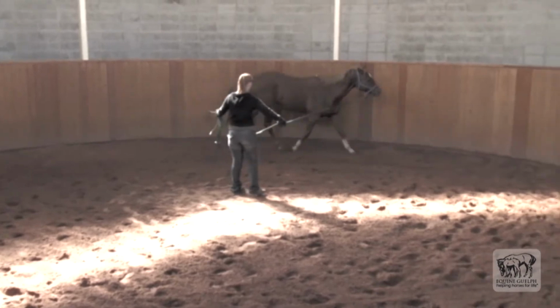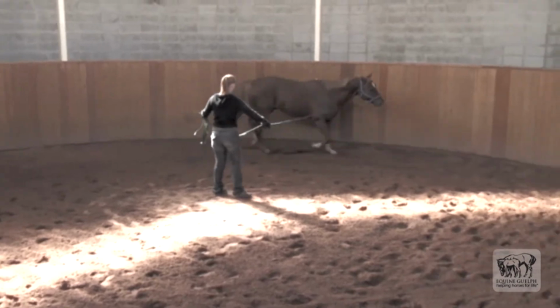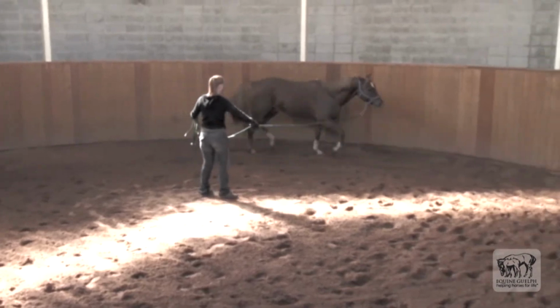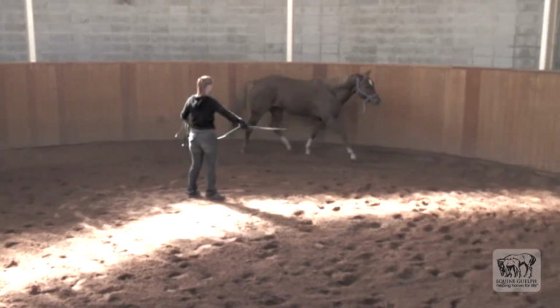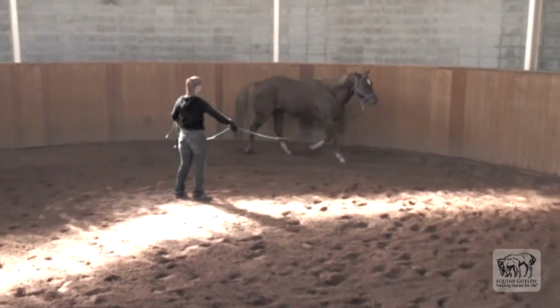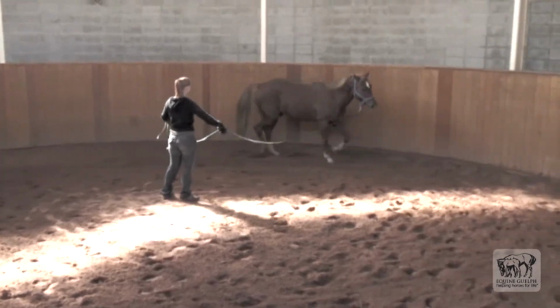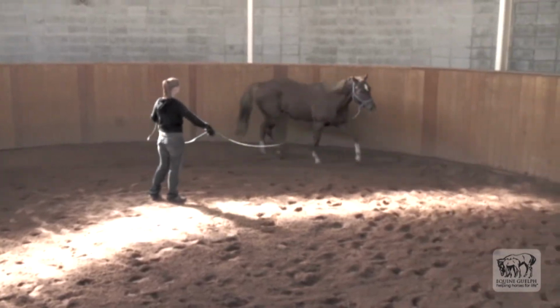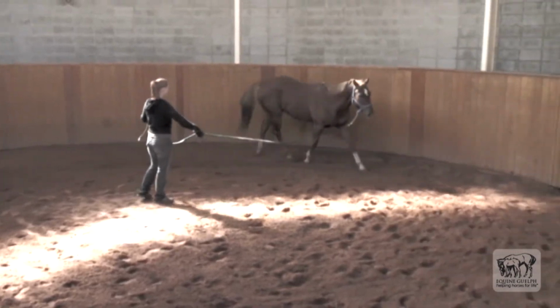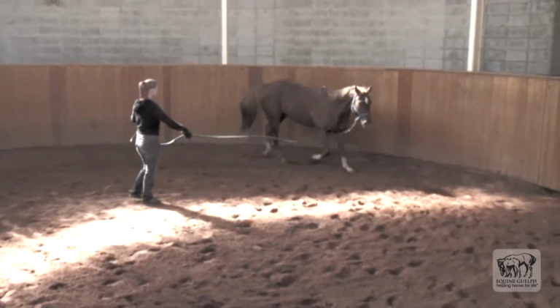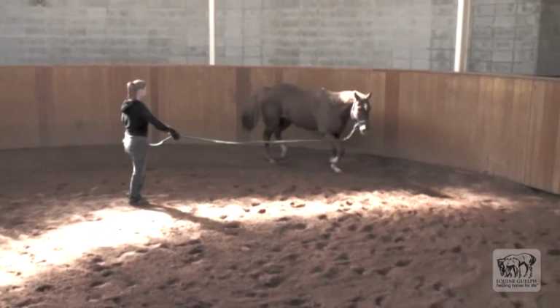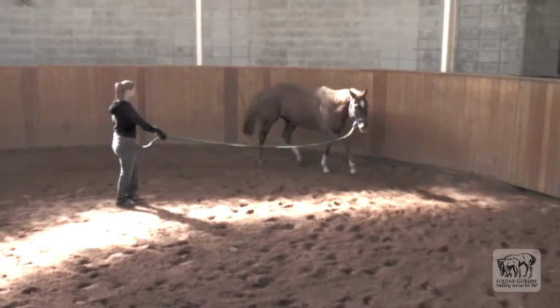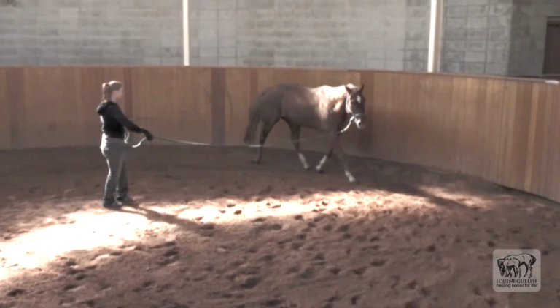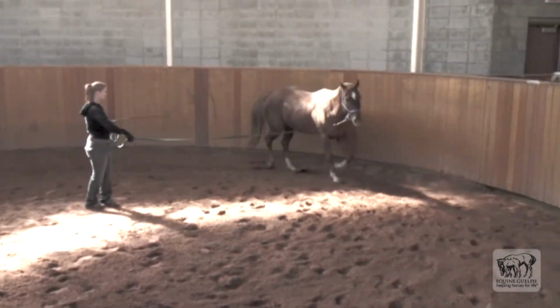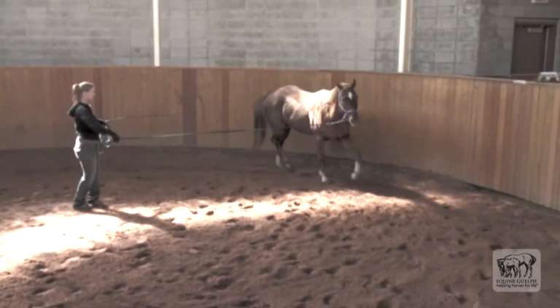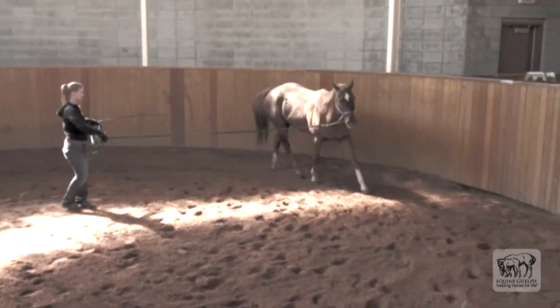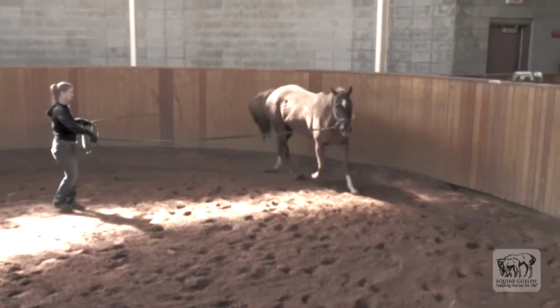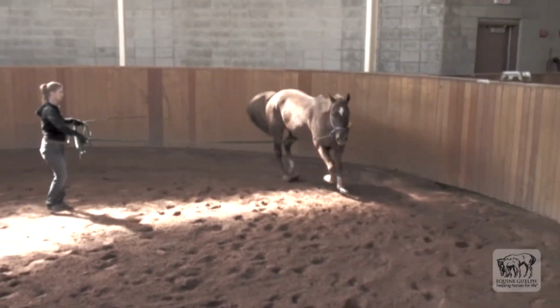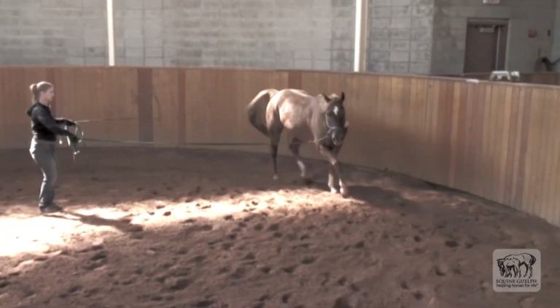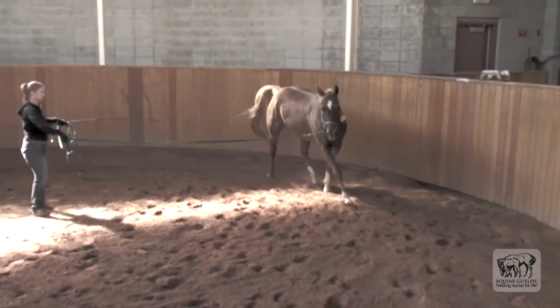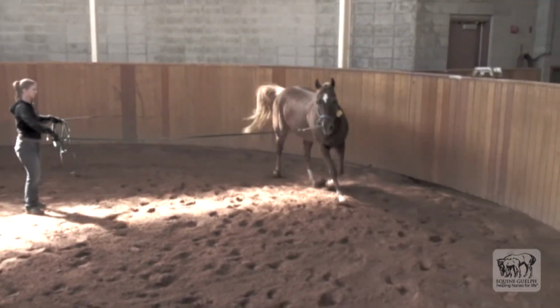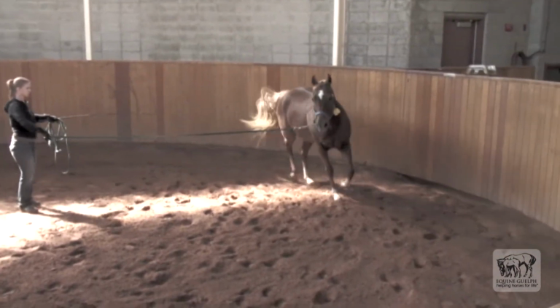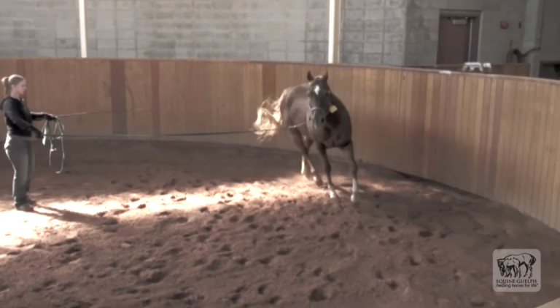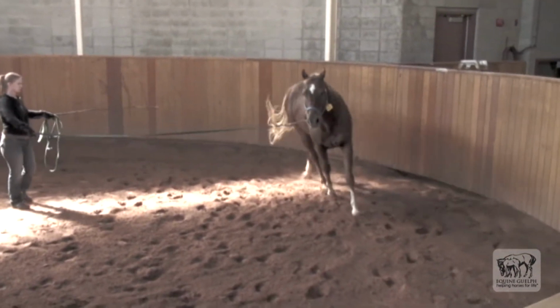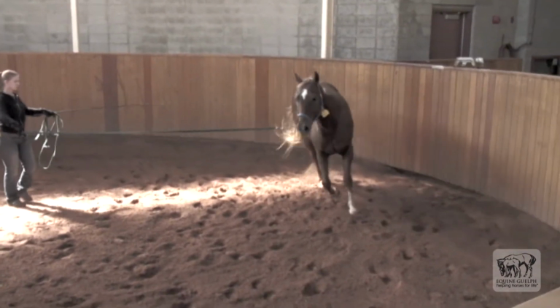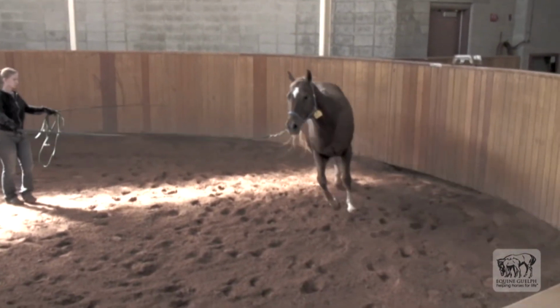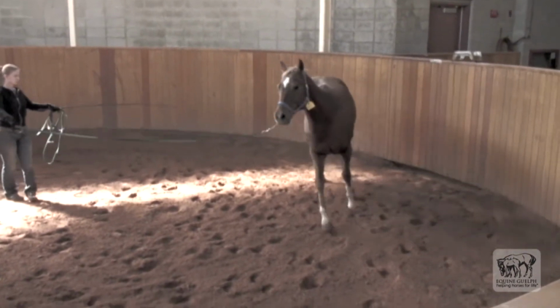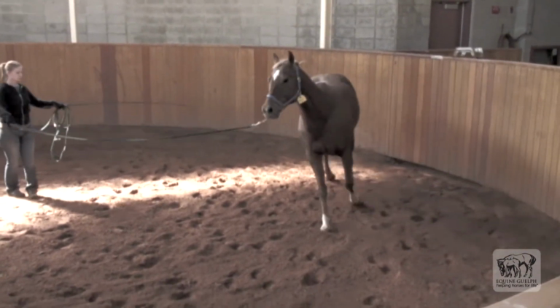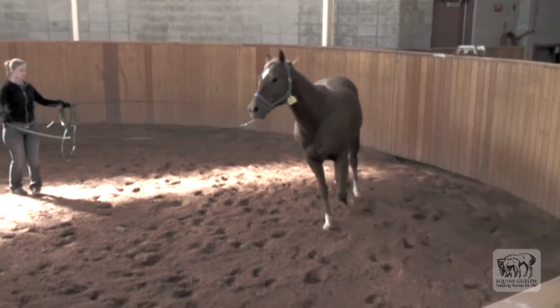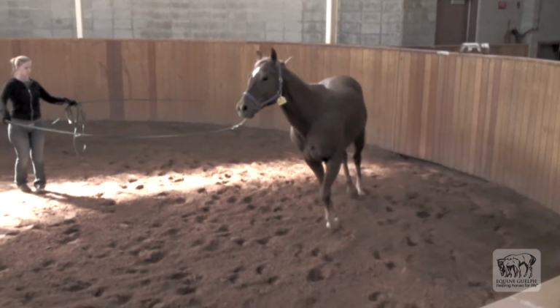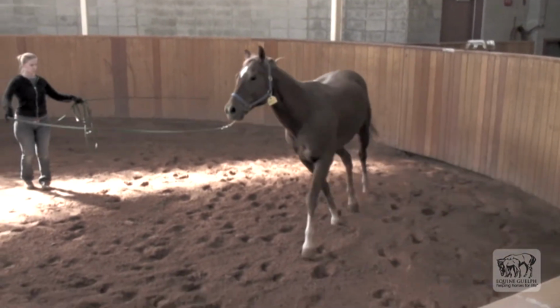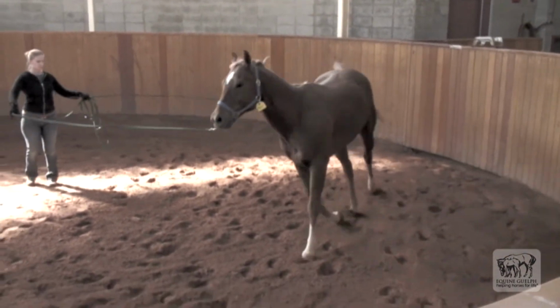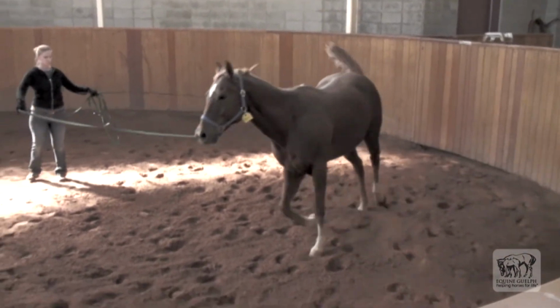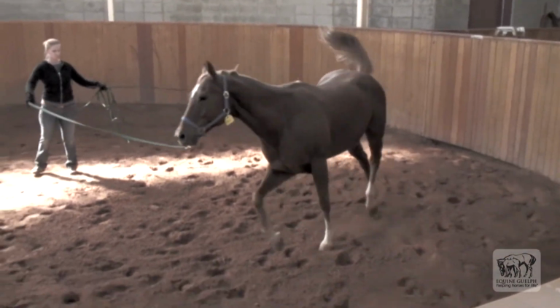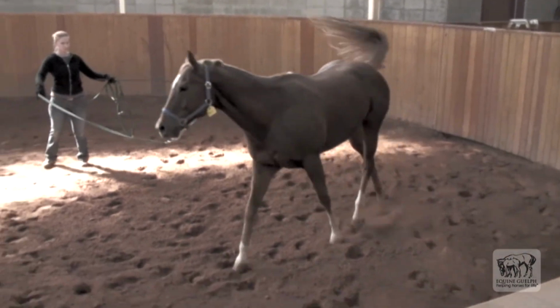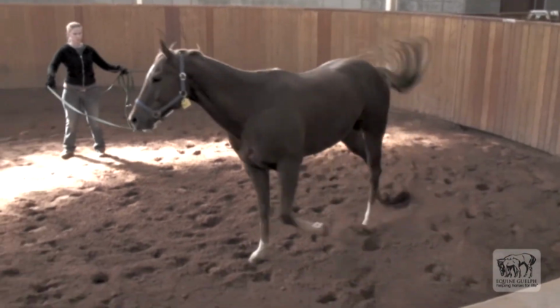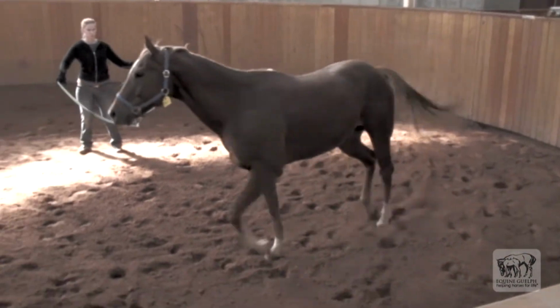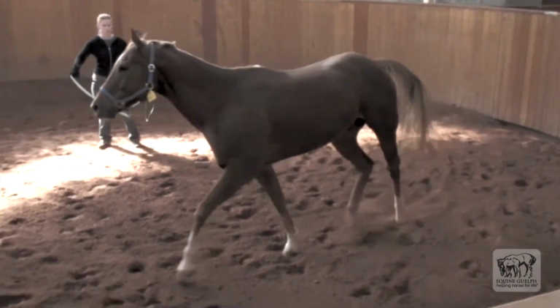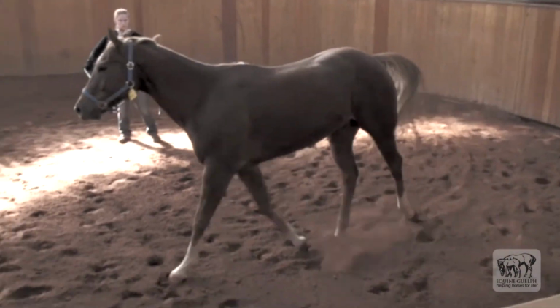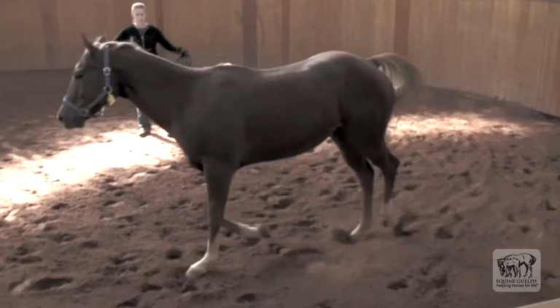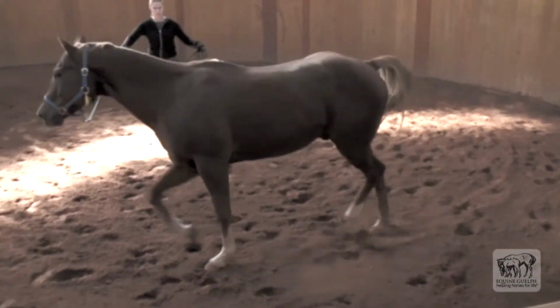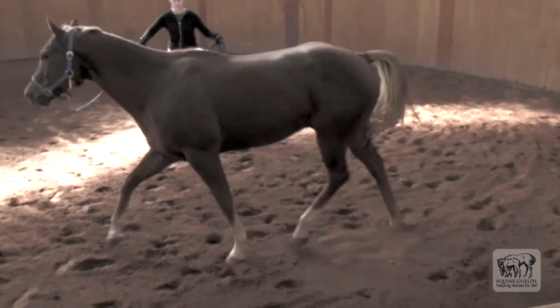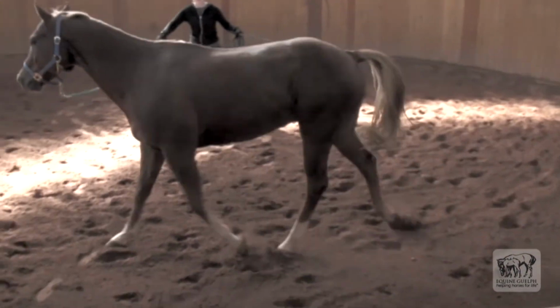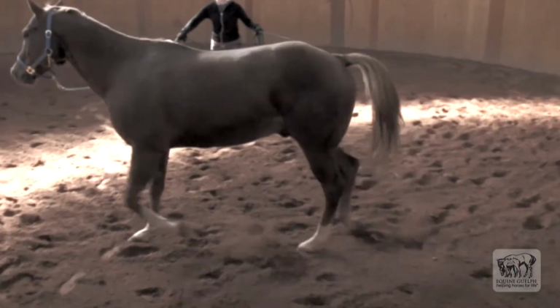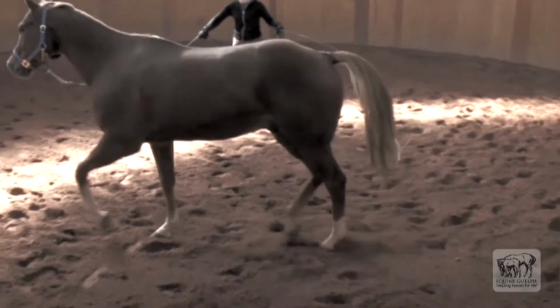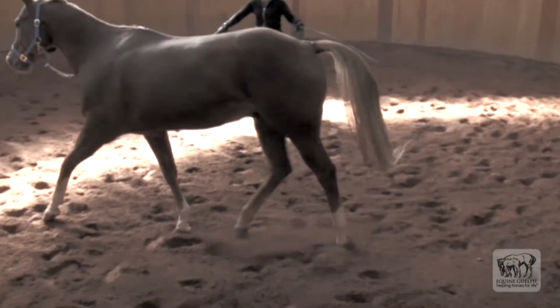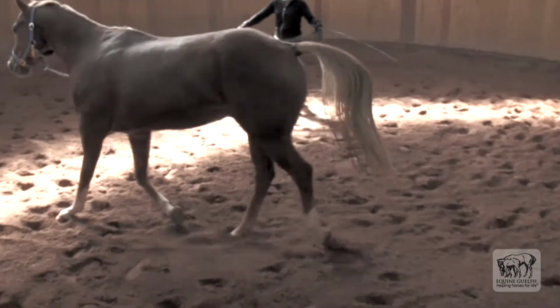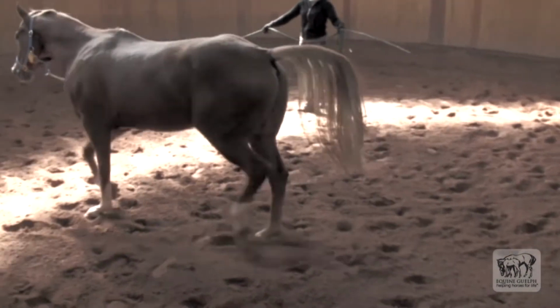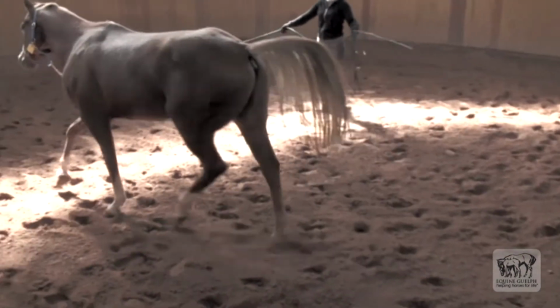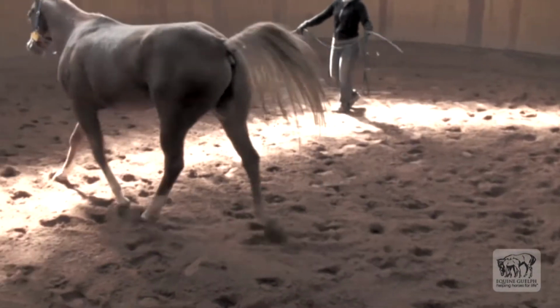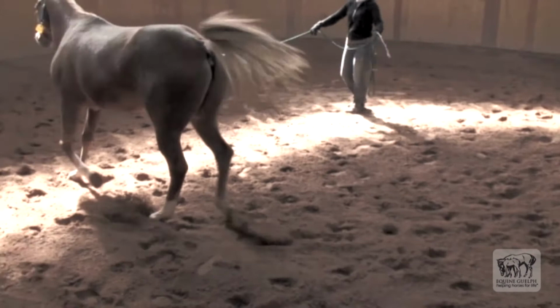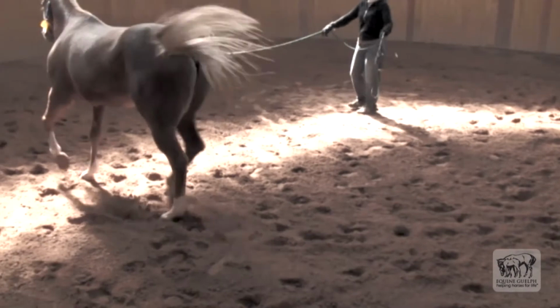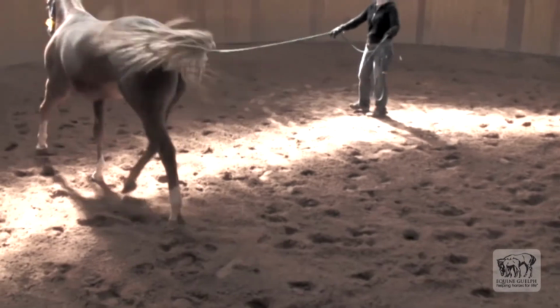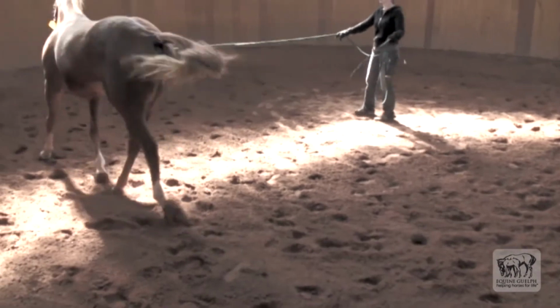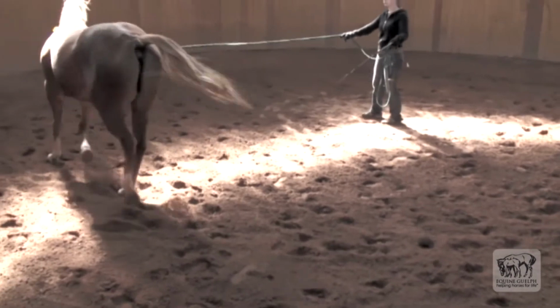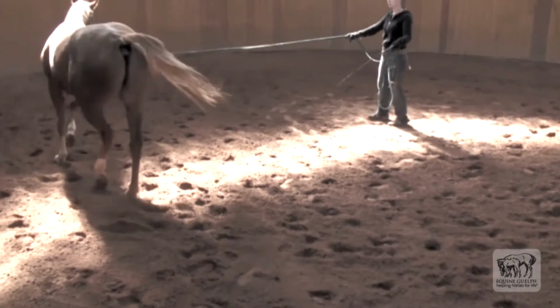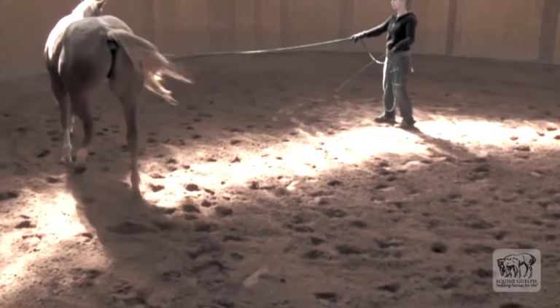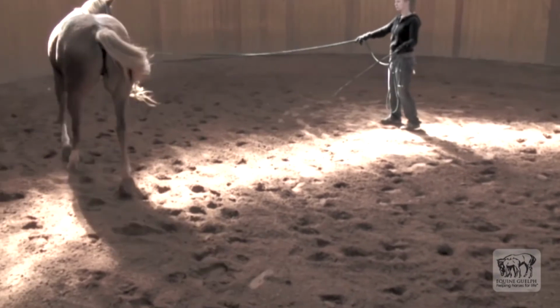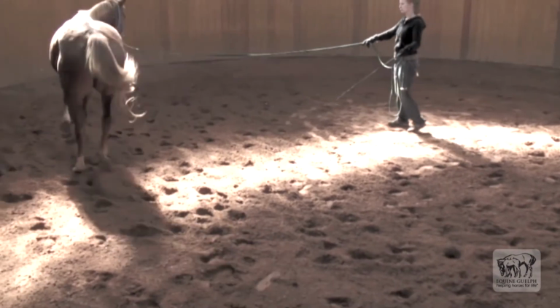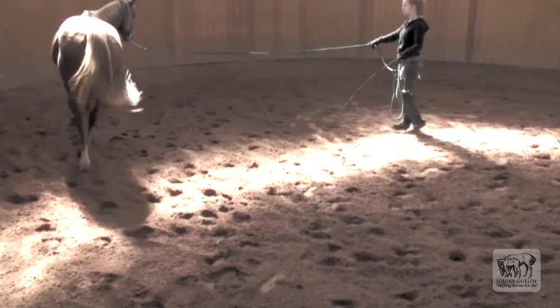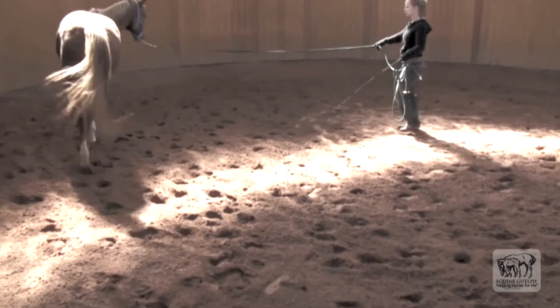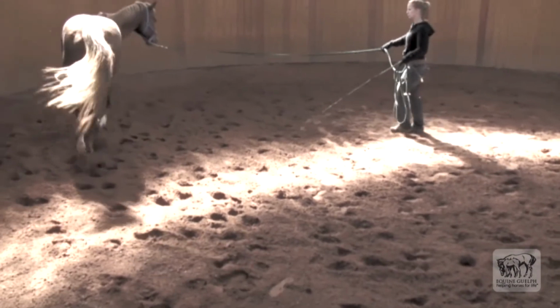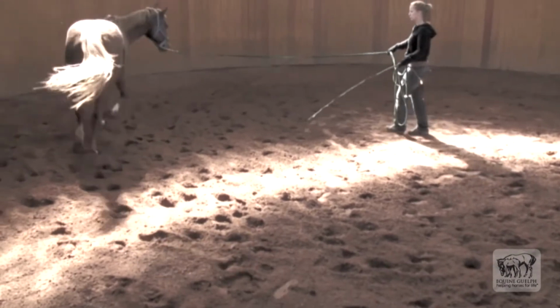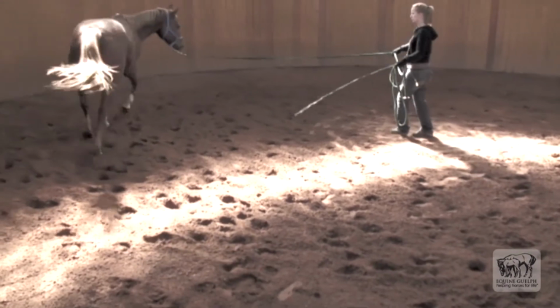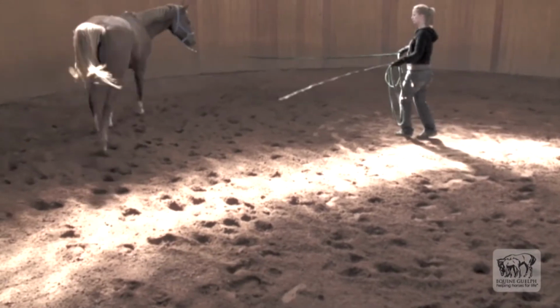The head bob is obvious at all assessments: straight line, circle to both directions, and on hard and soft surfaces.